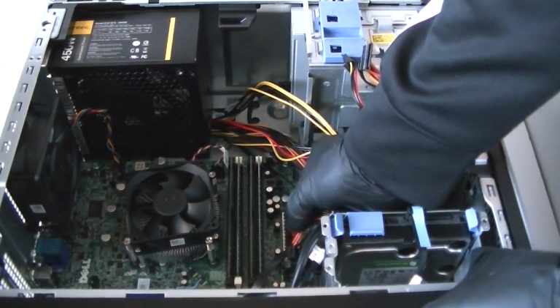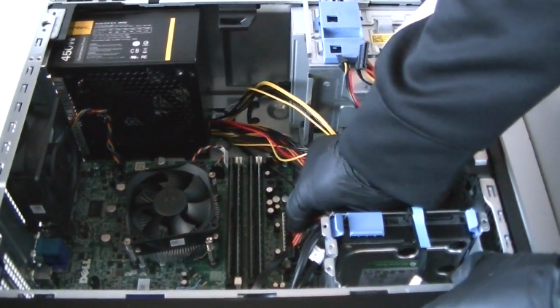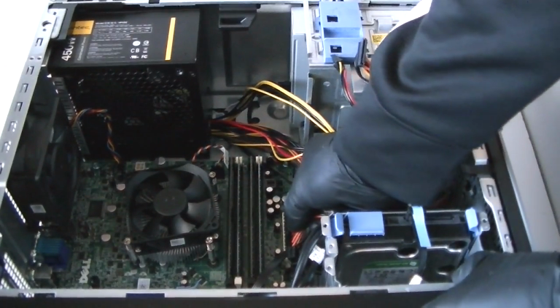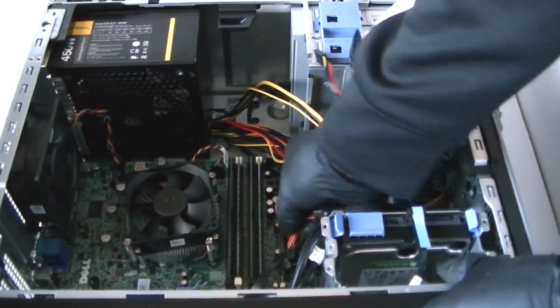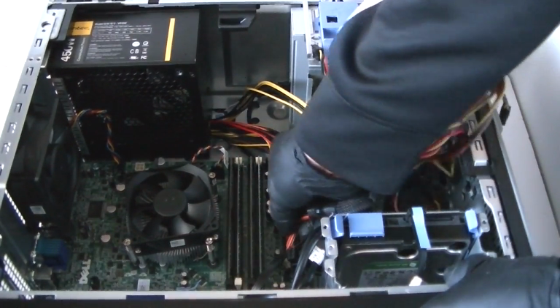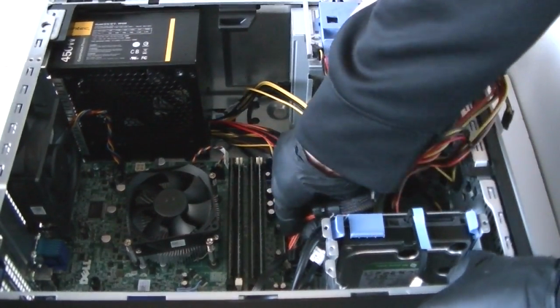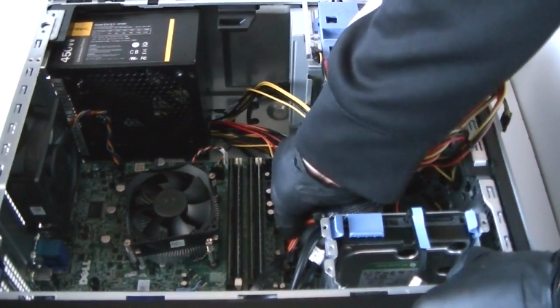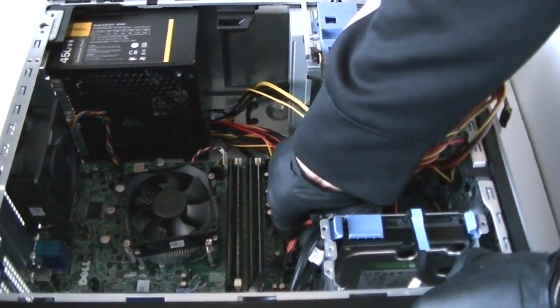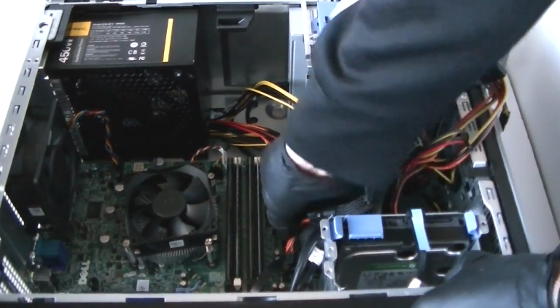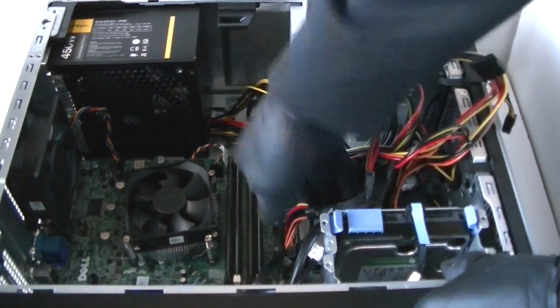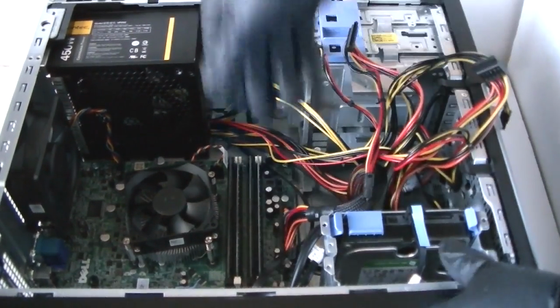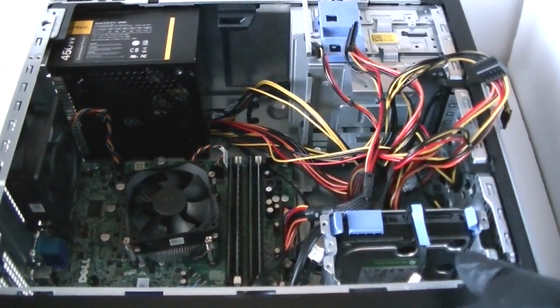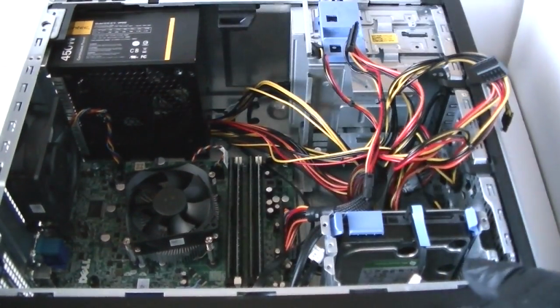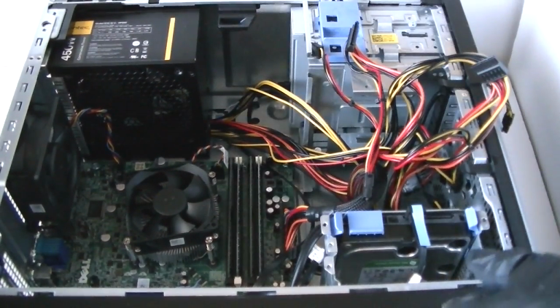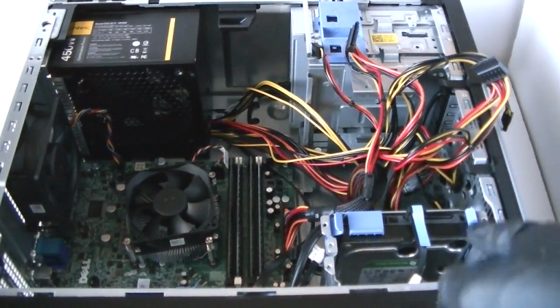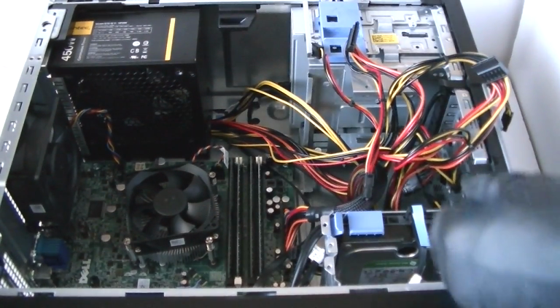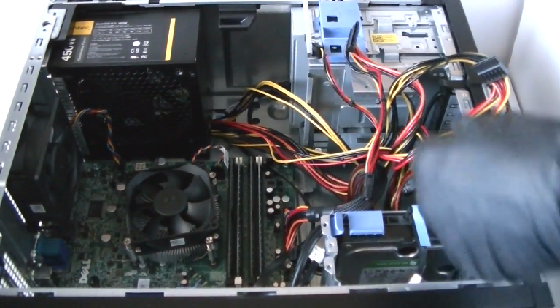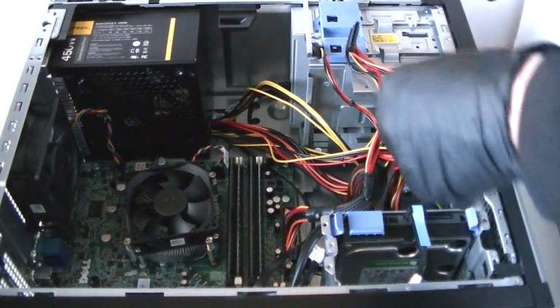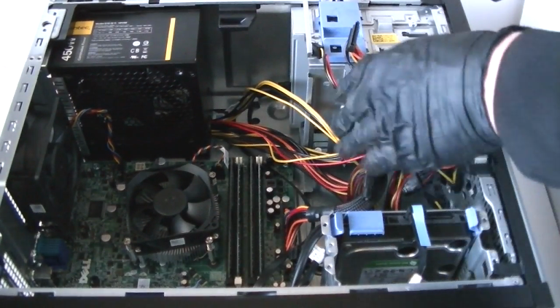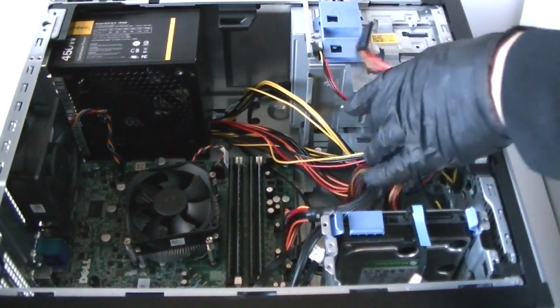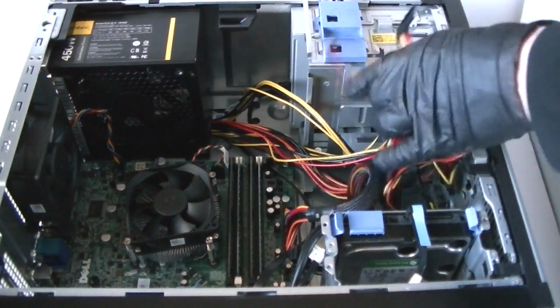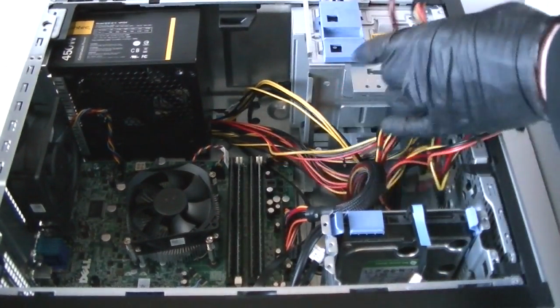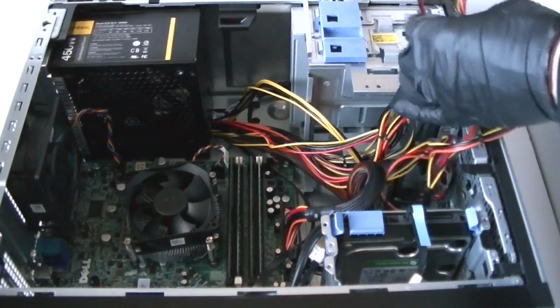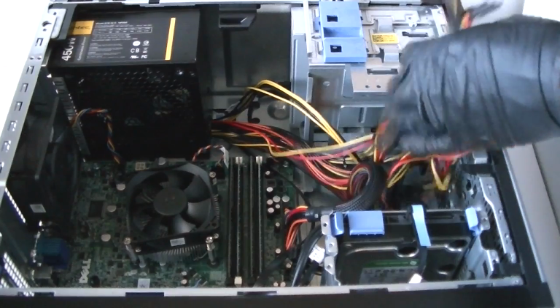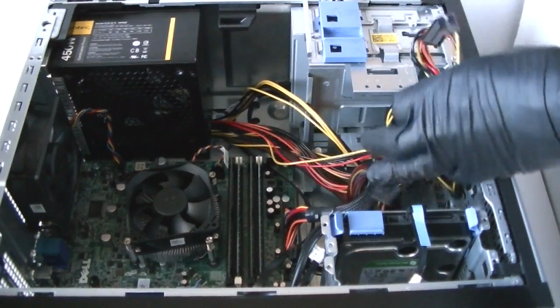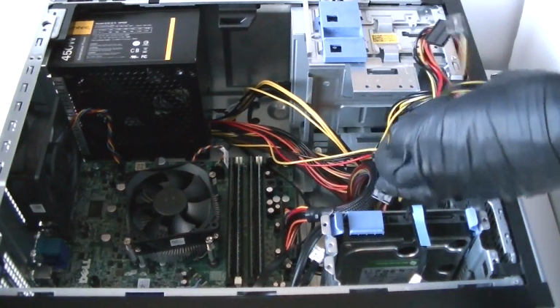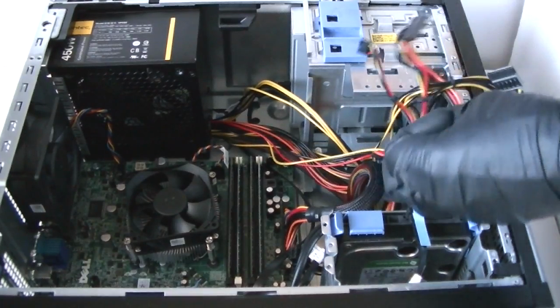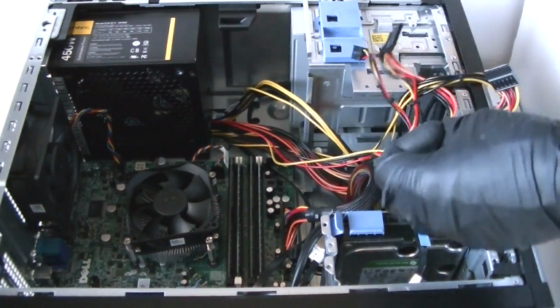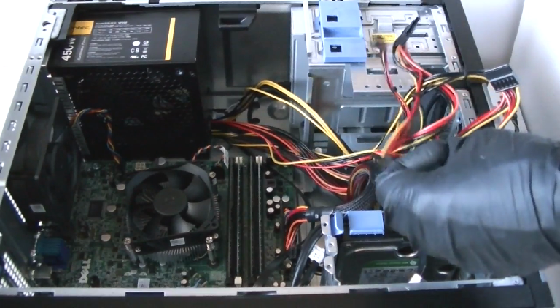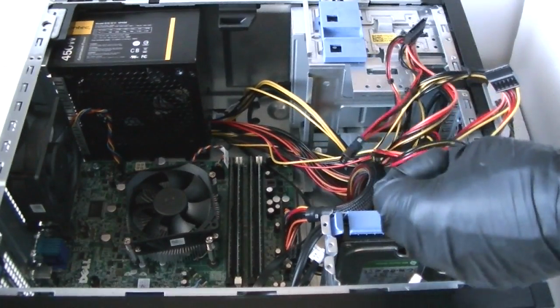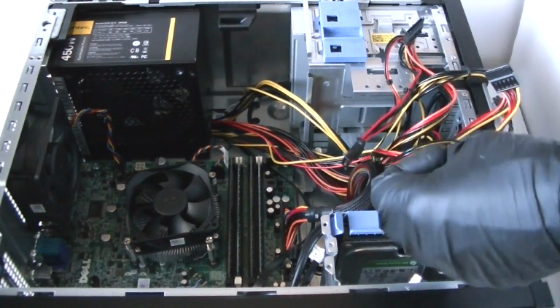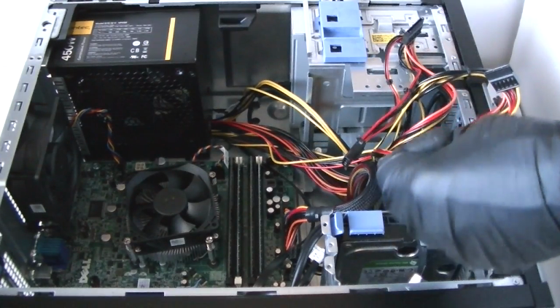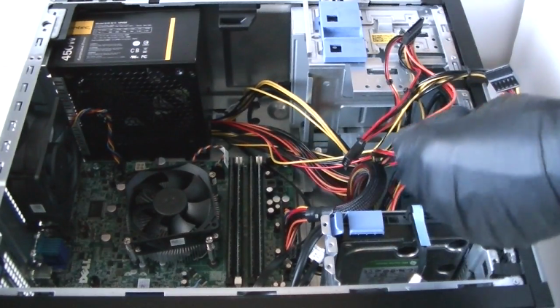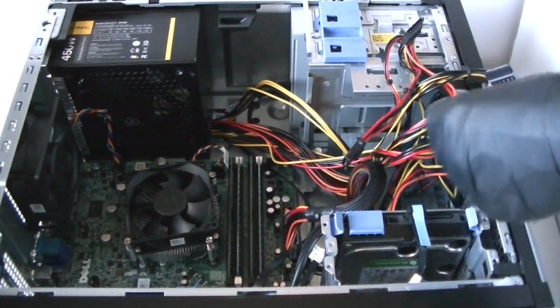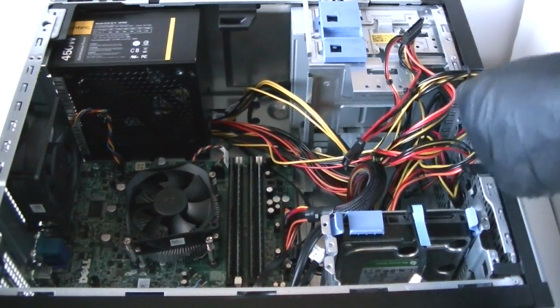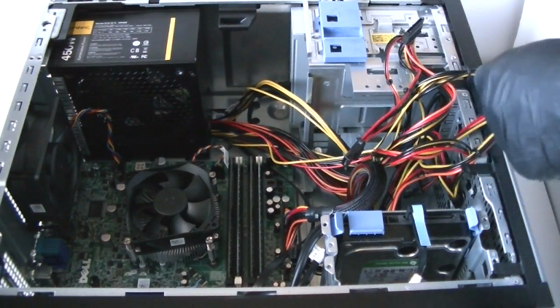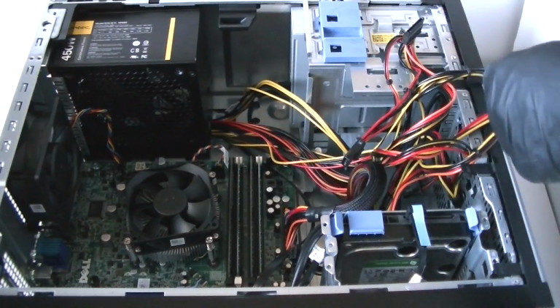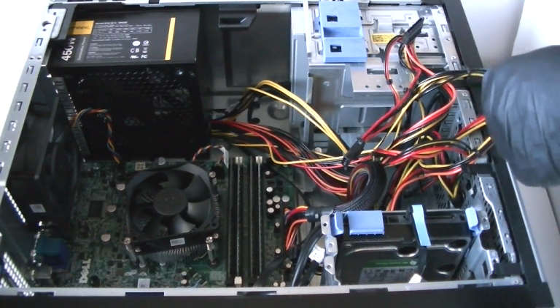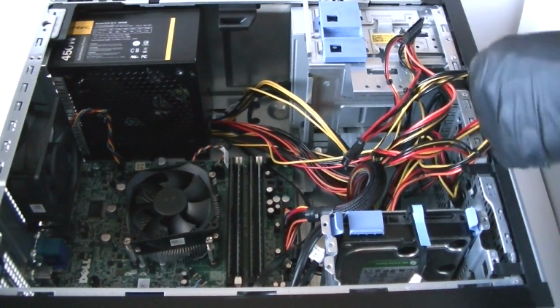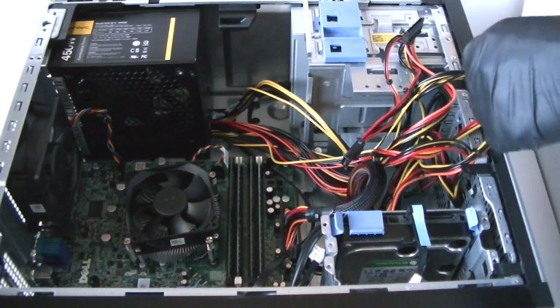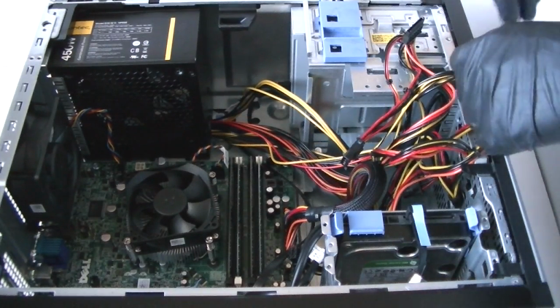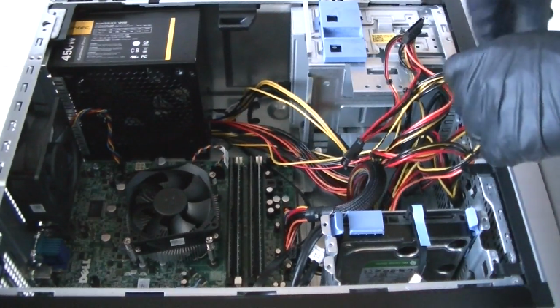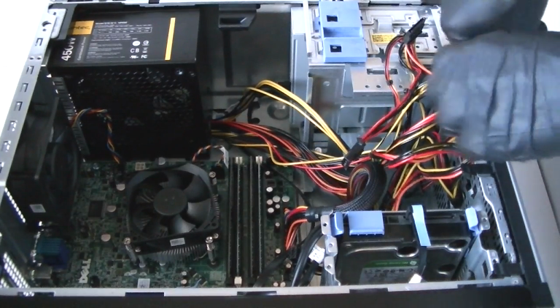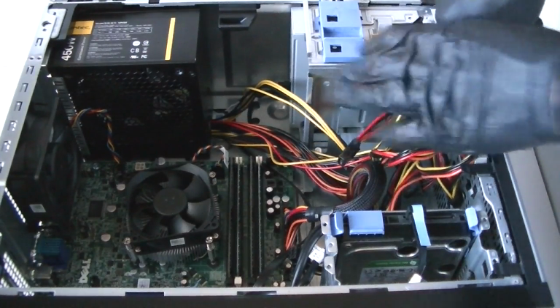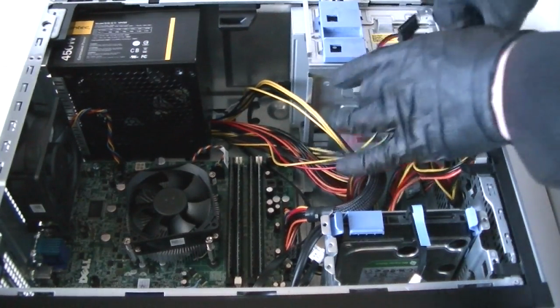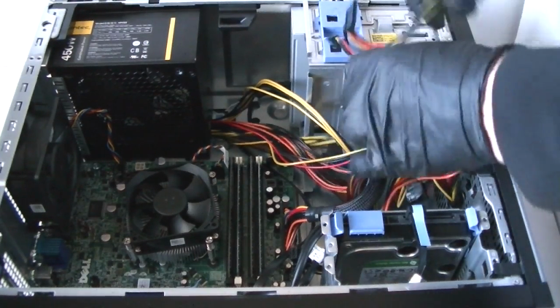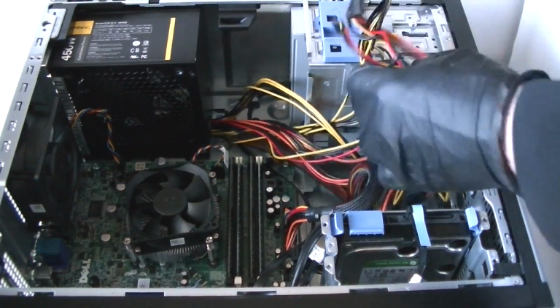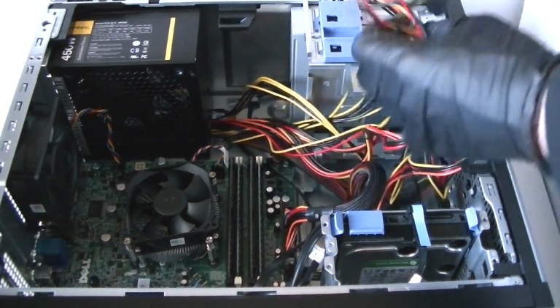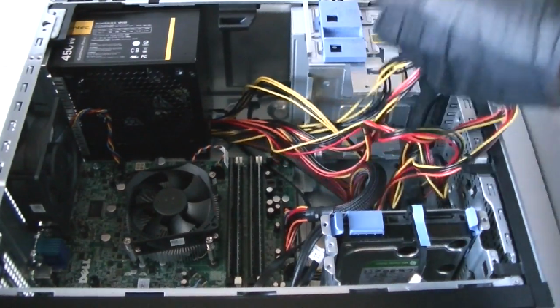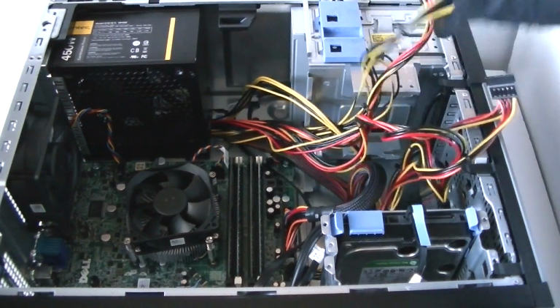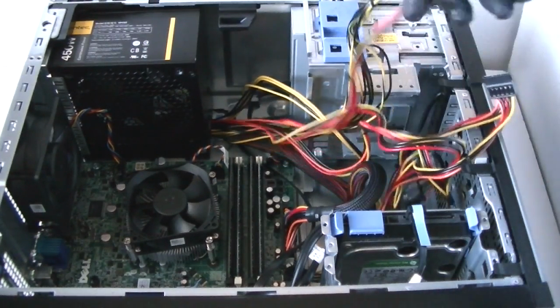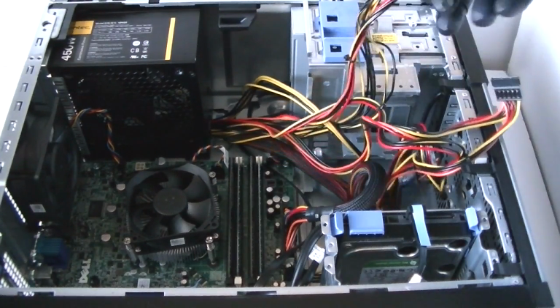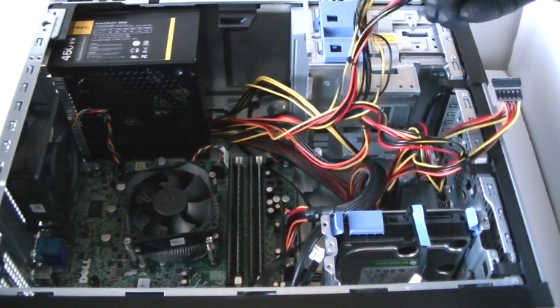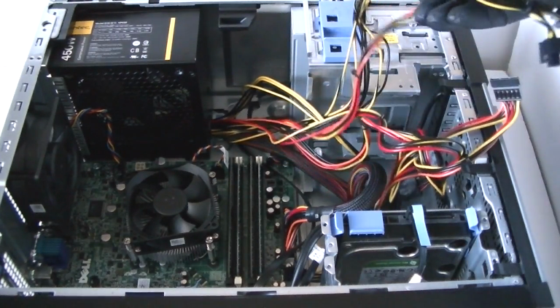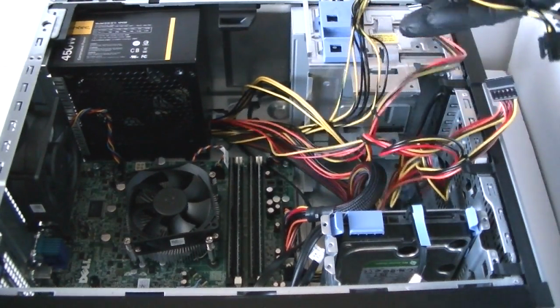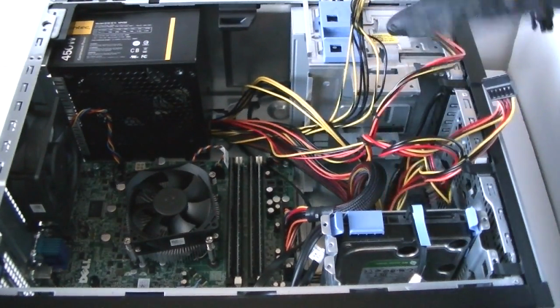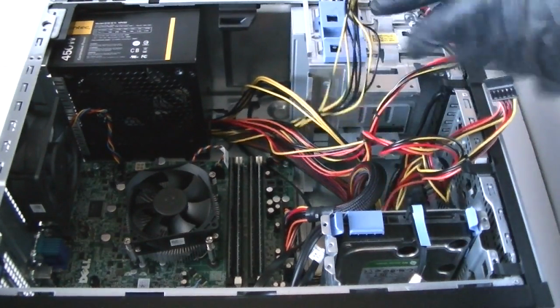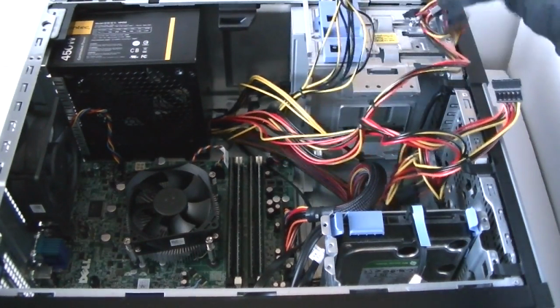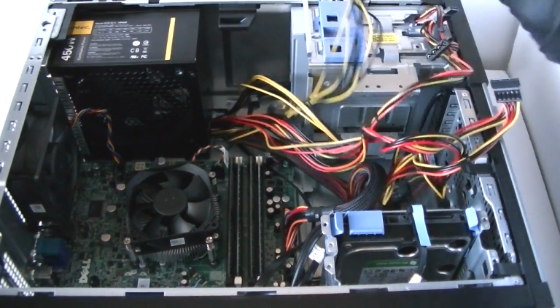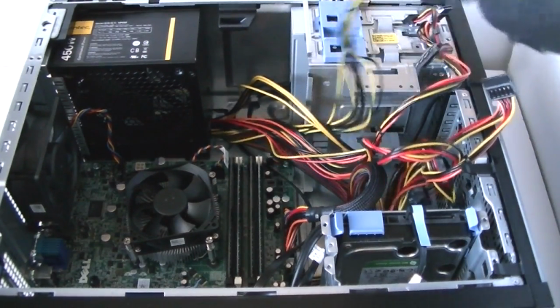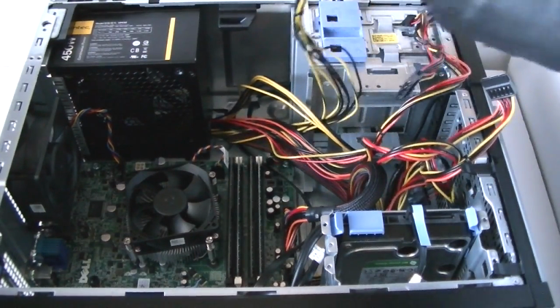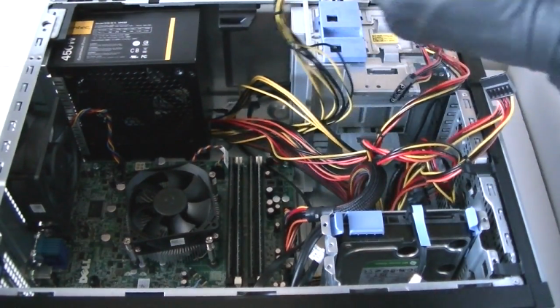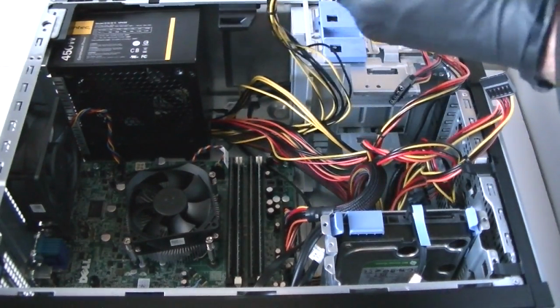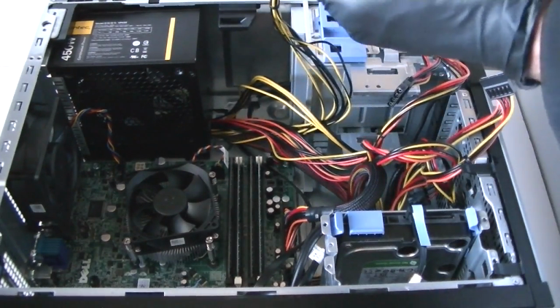And if you guys are going to be gaming, then just go with a SeaSonic — like a 500 watt — or a 500 watt Corsair. Pretty good power supplies.